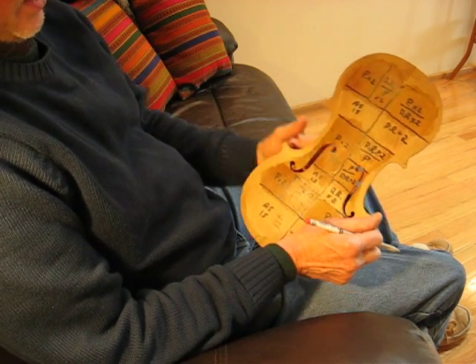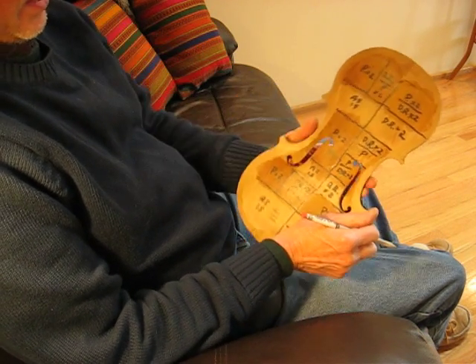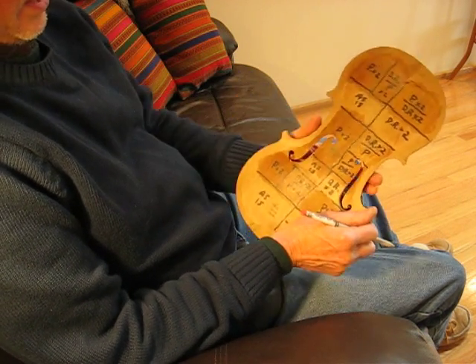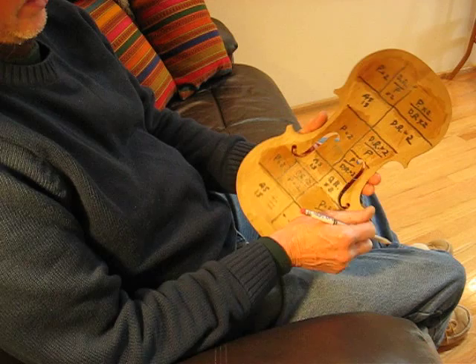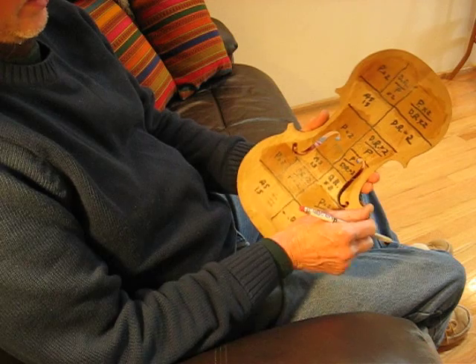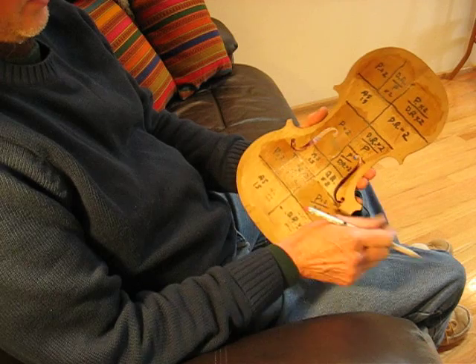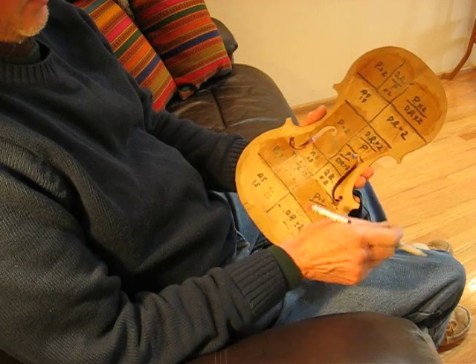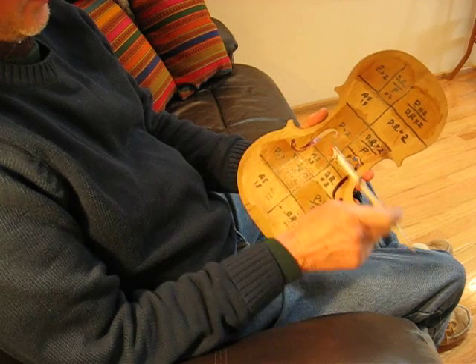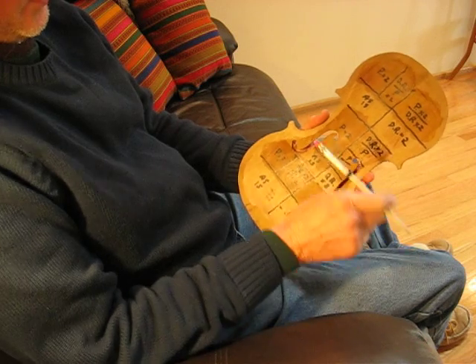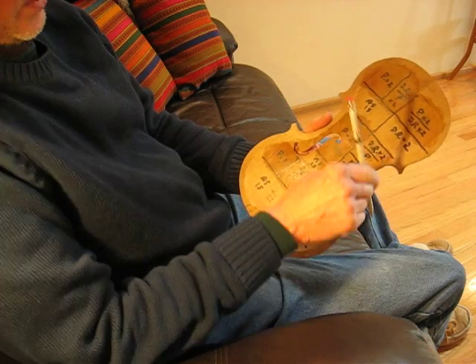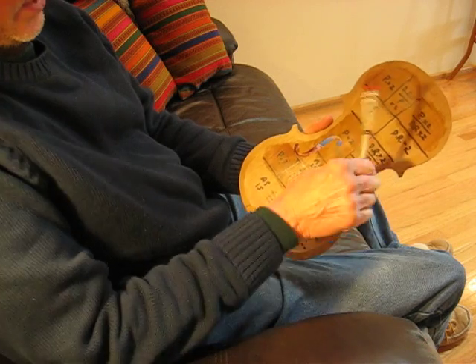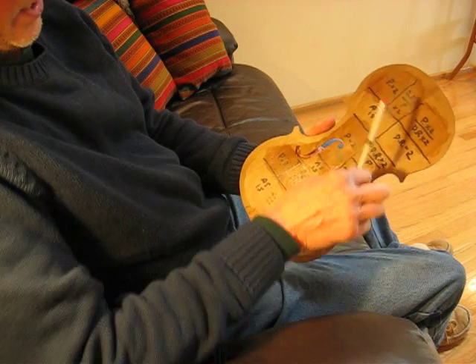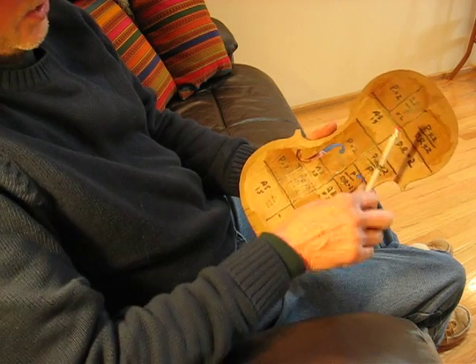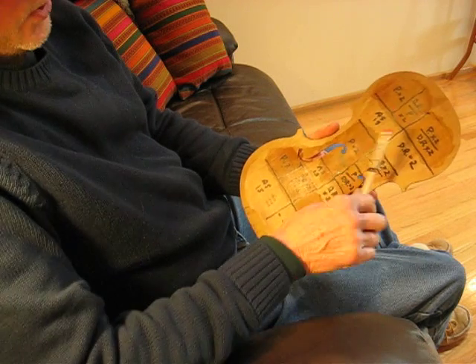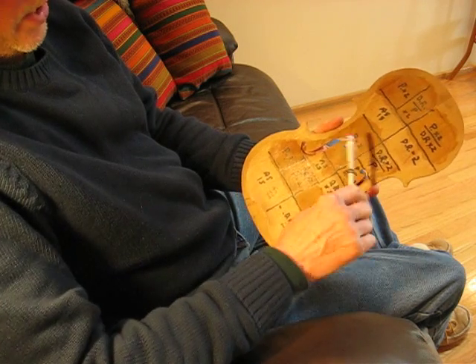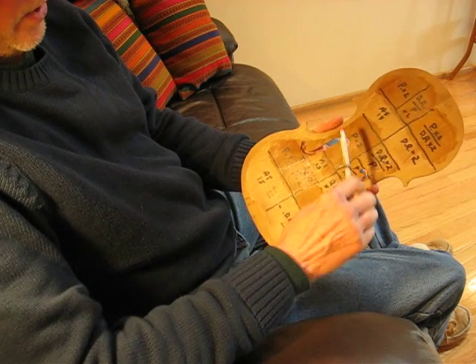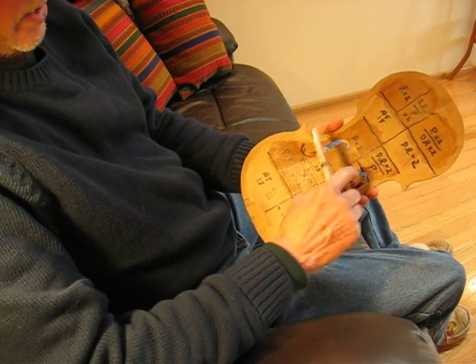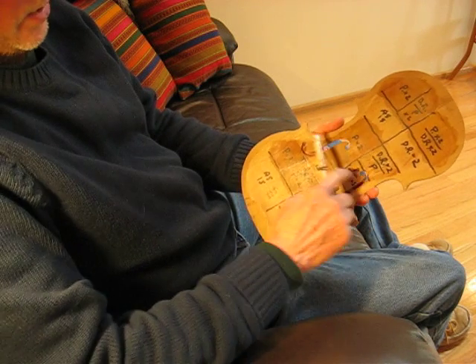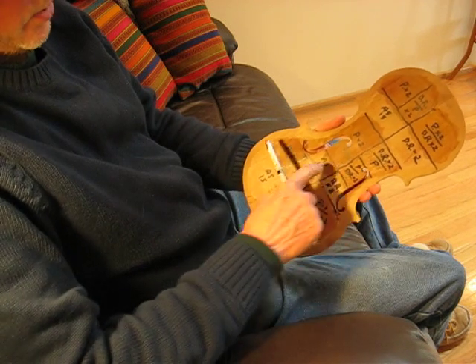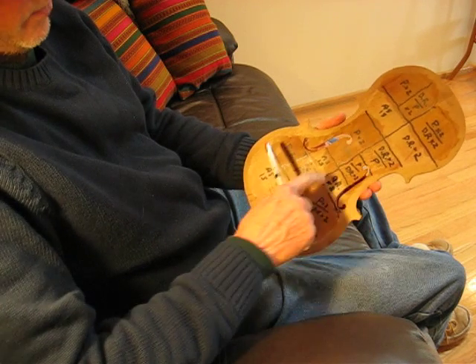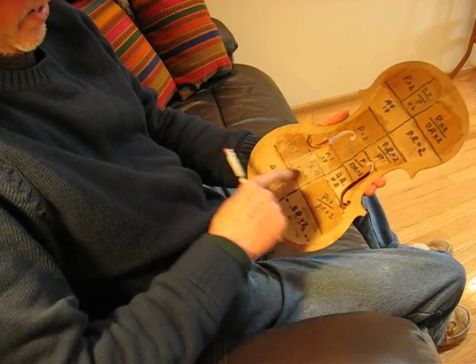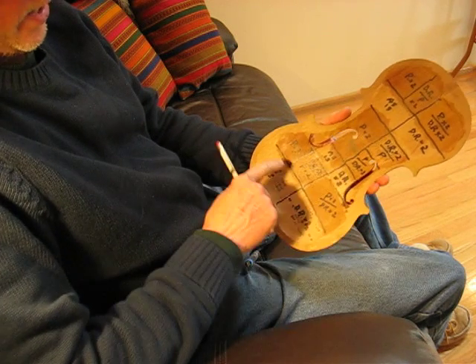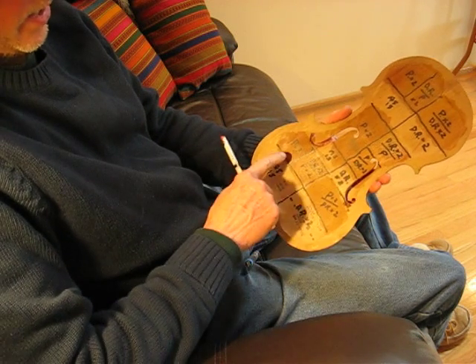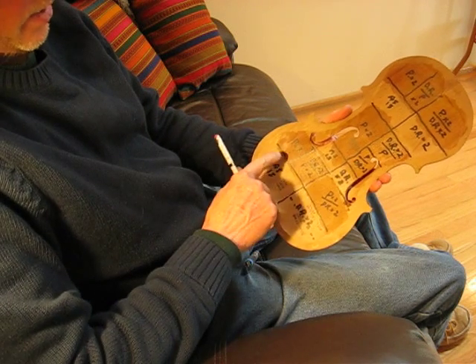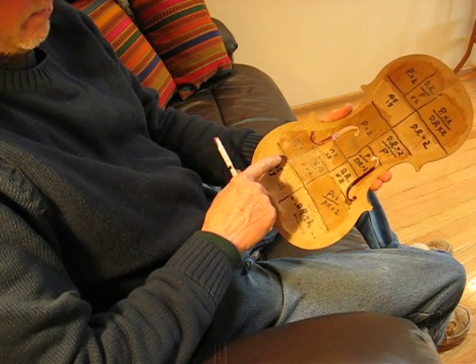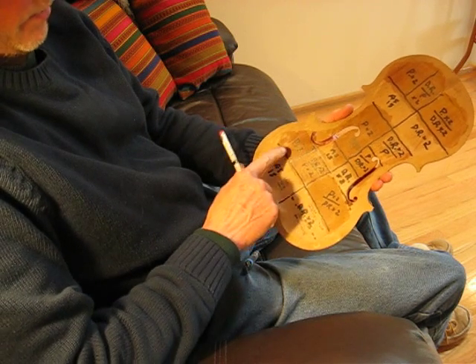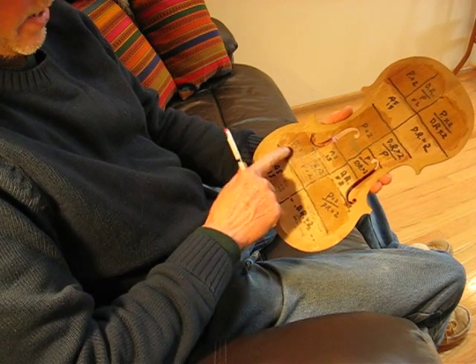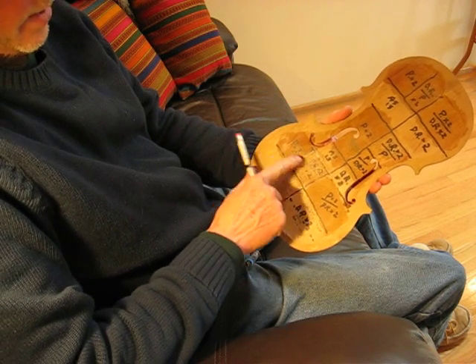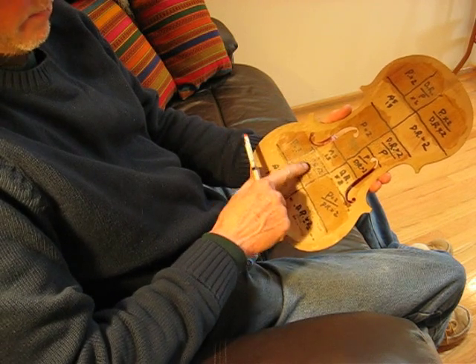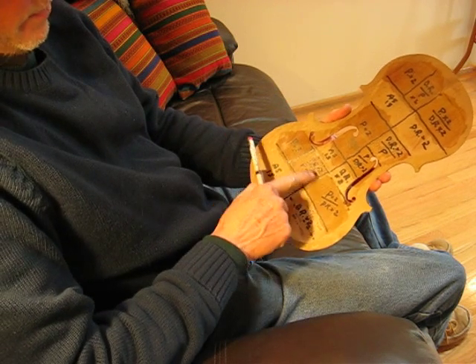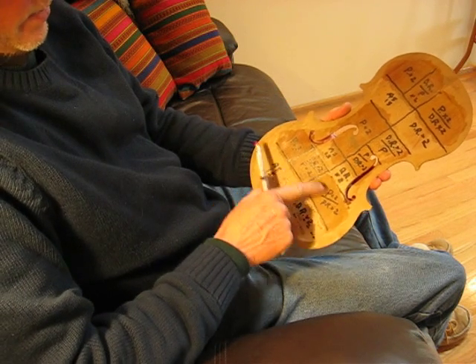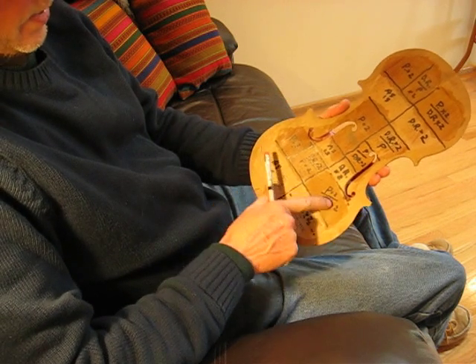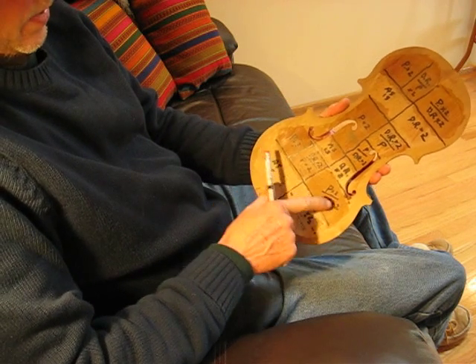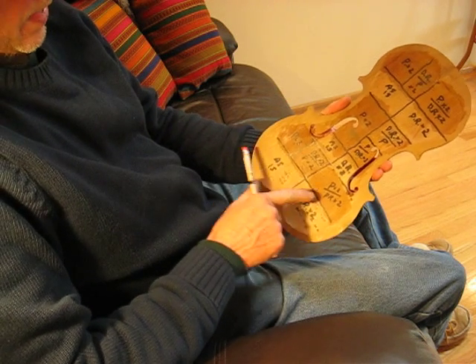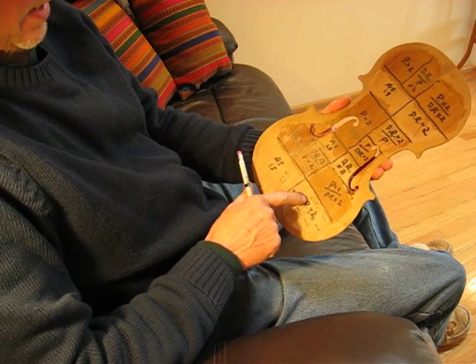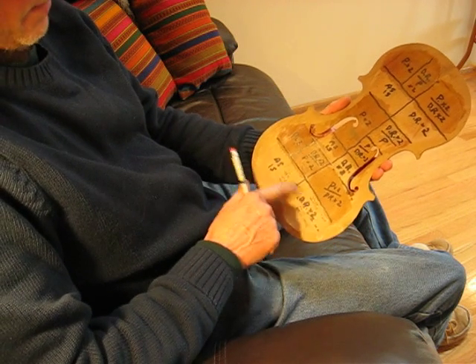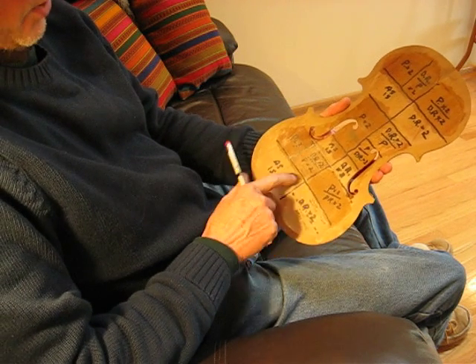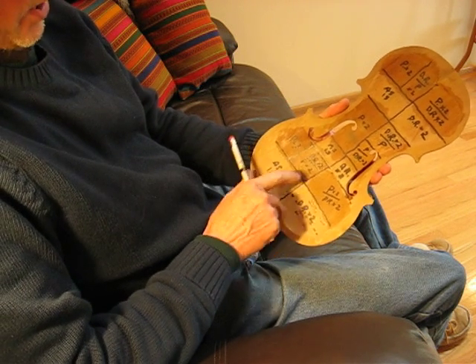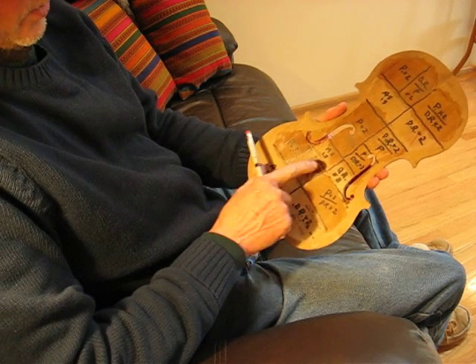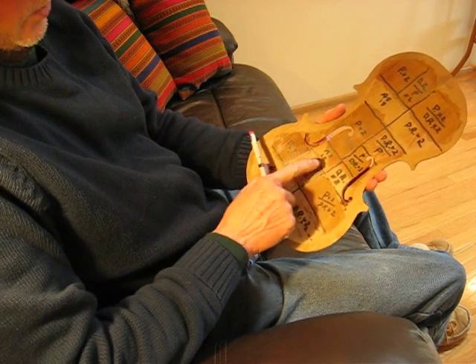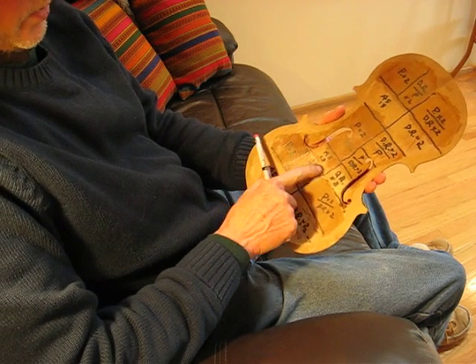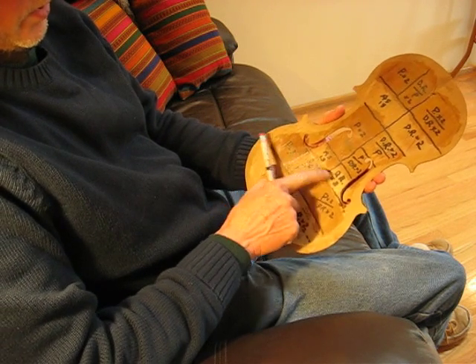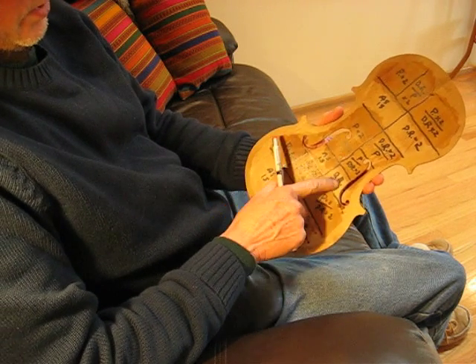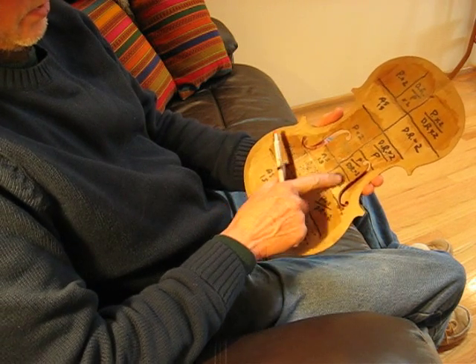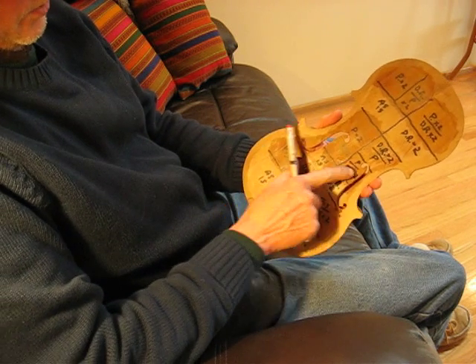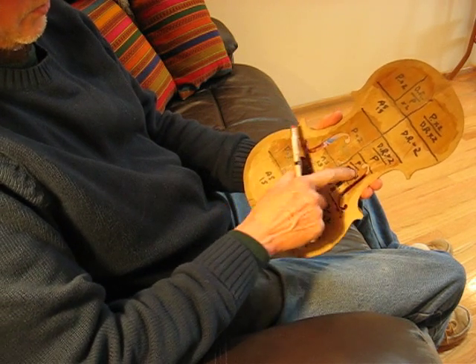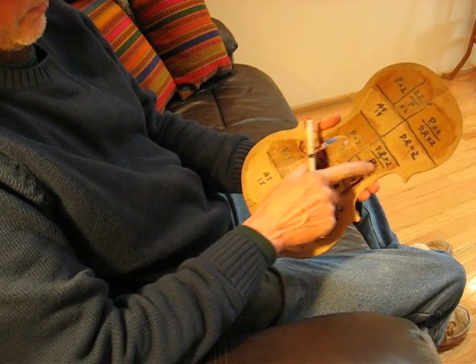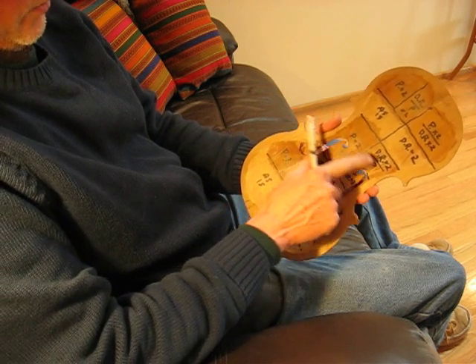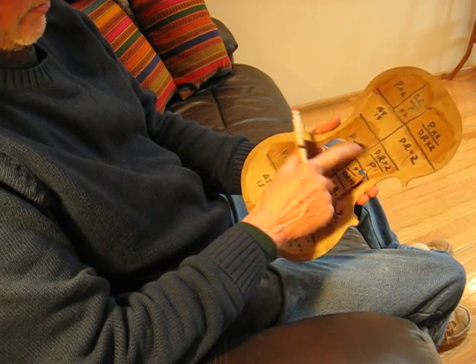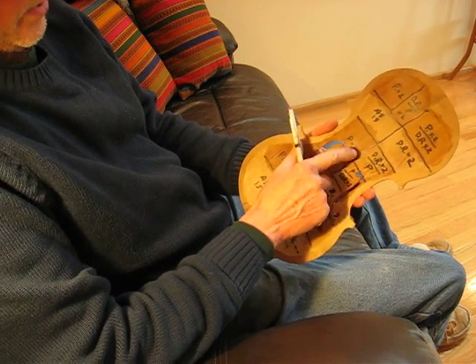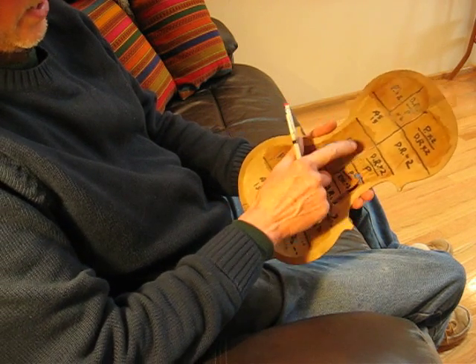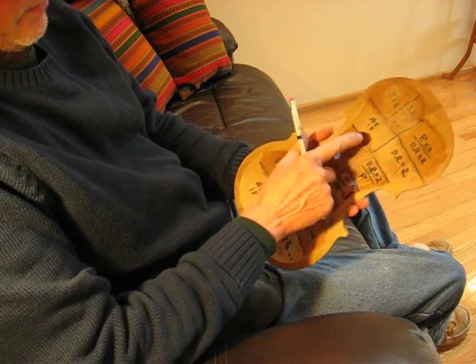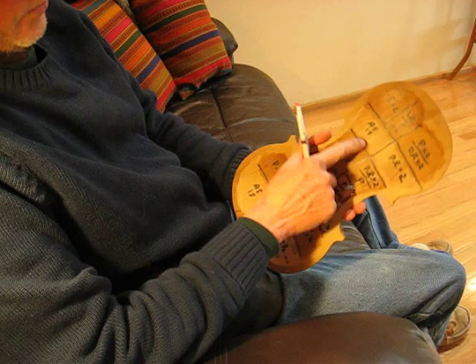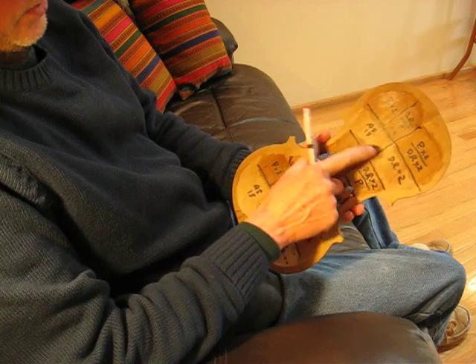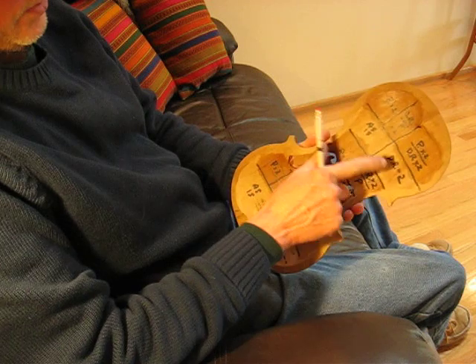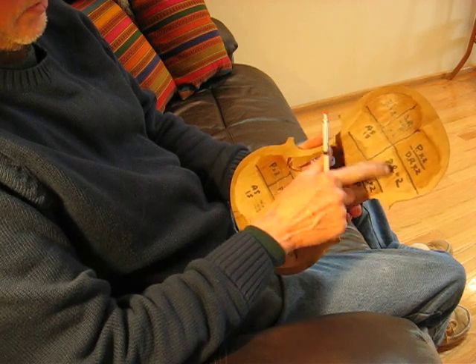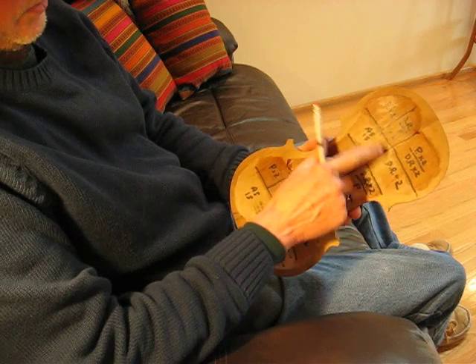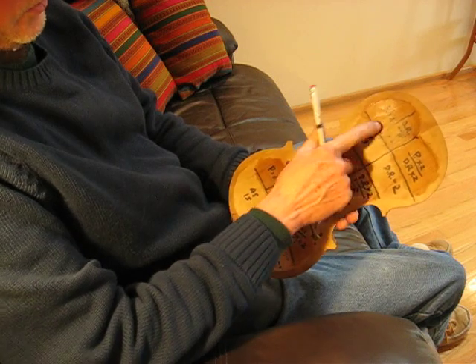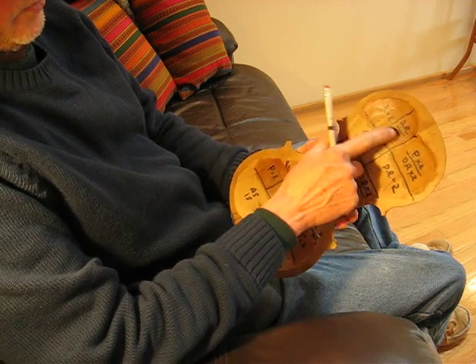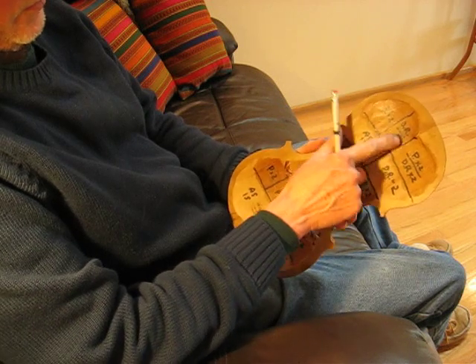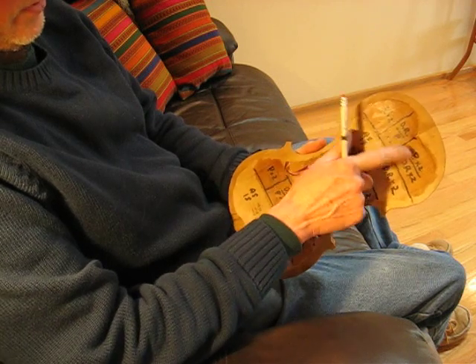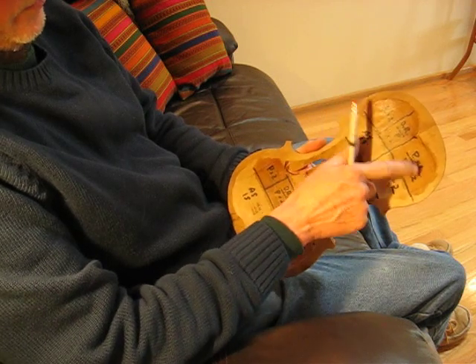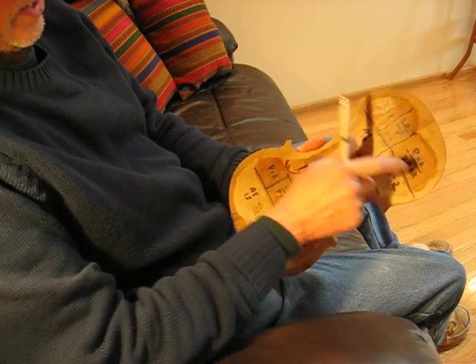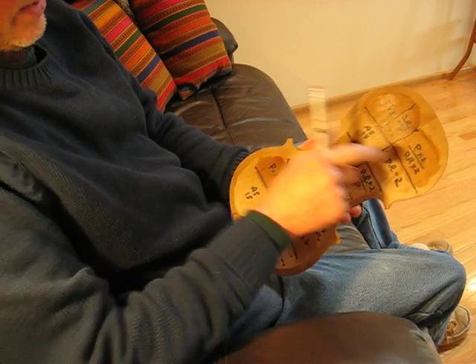Now you notice that each area is divided into five parts: one, two, three, four, five — and the same for each section.